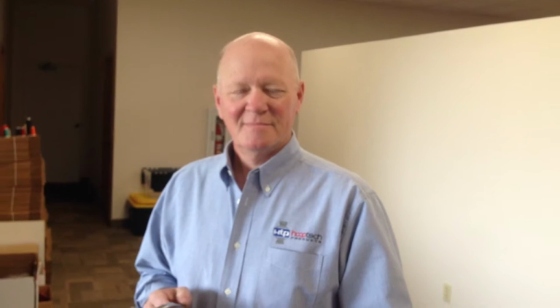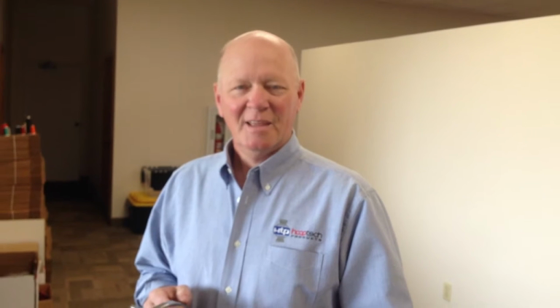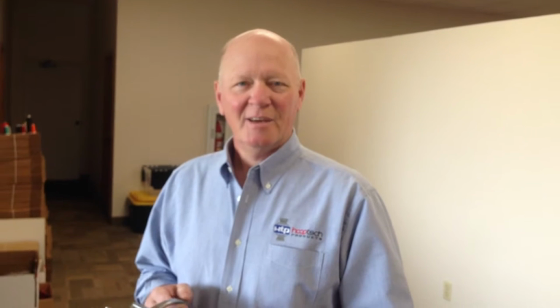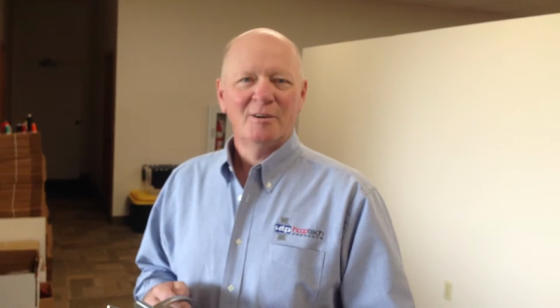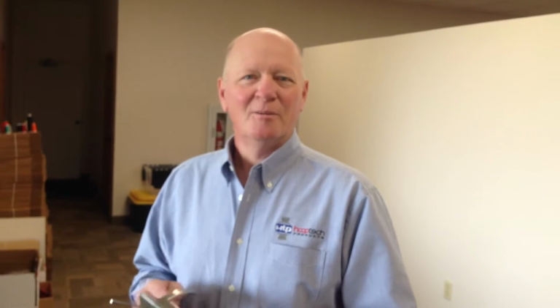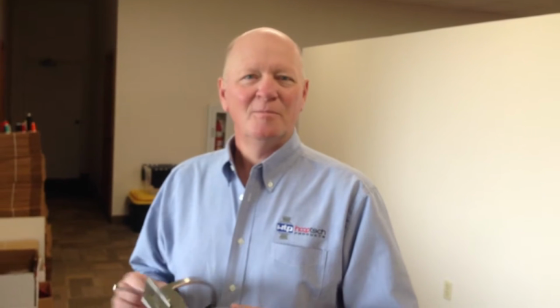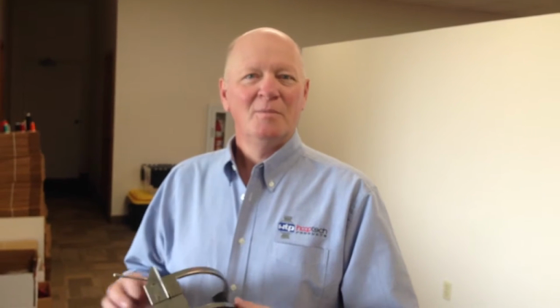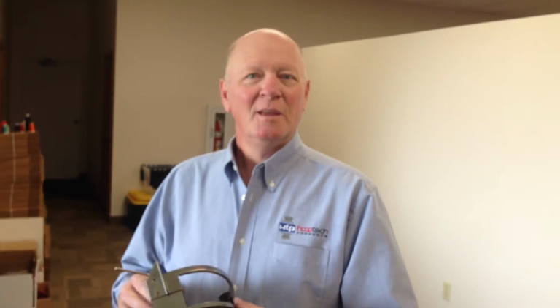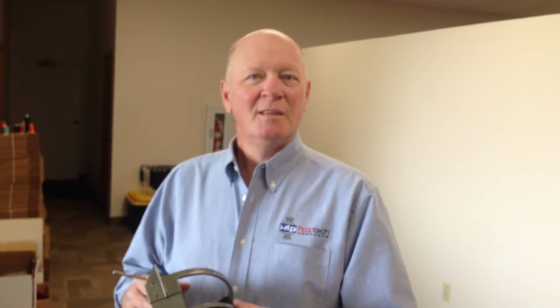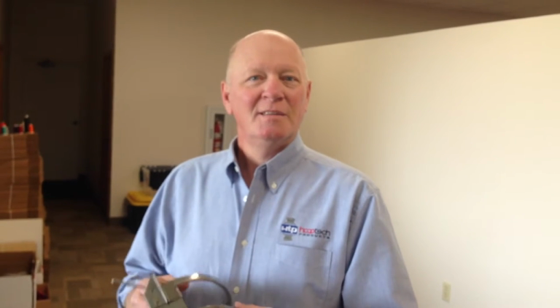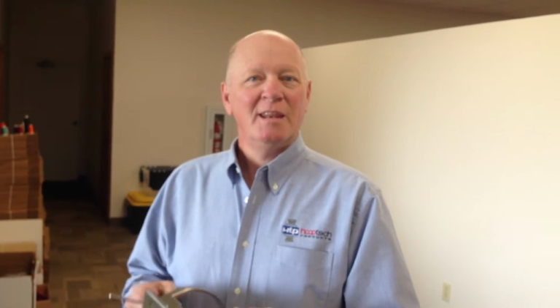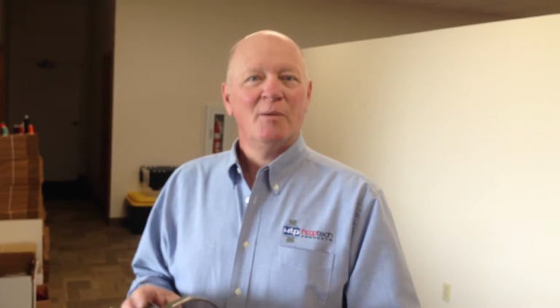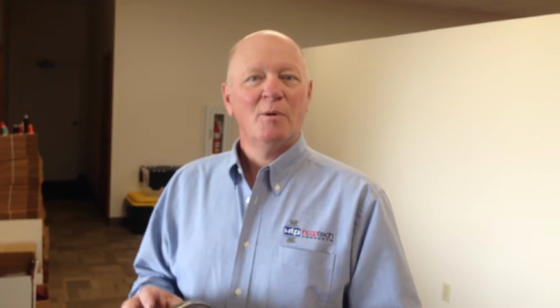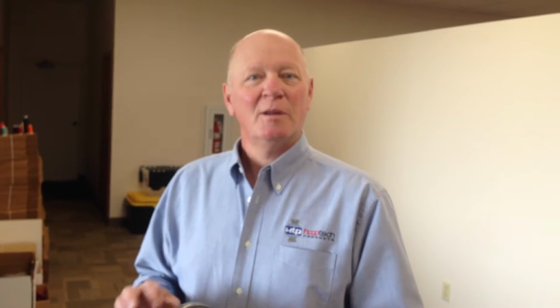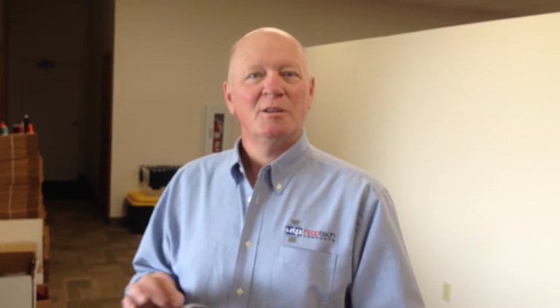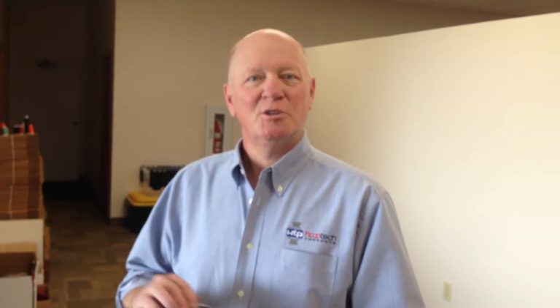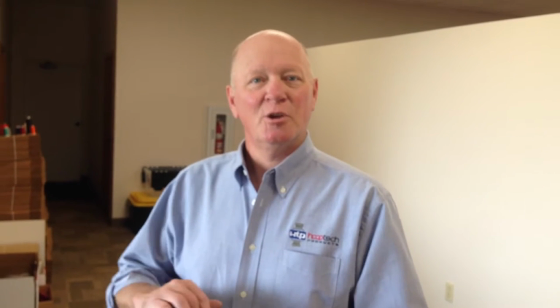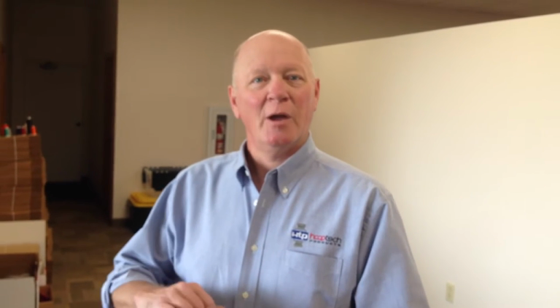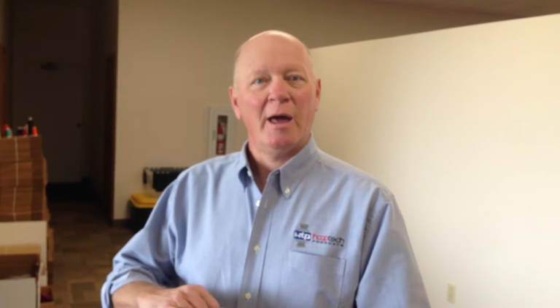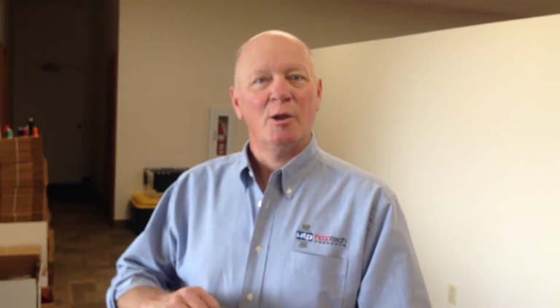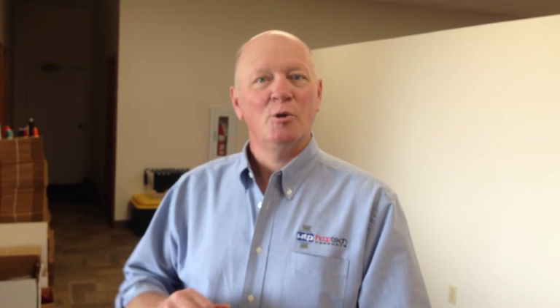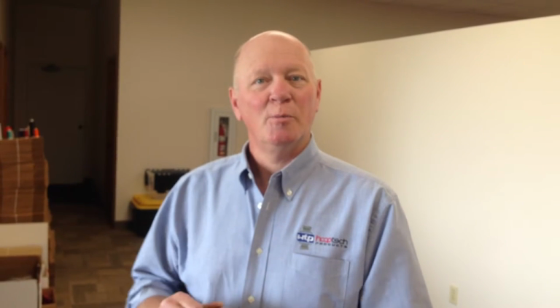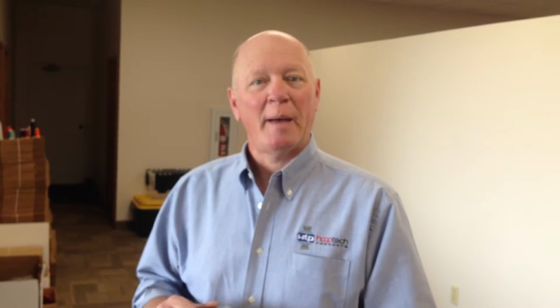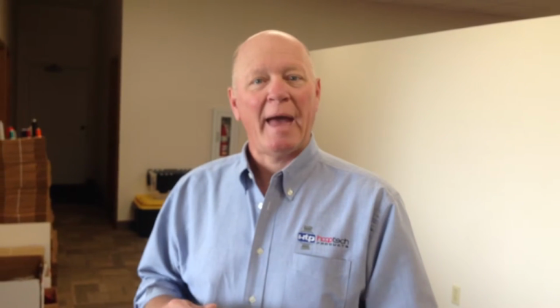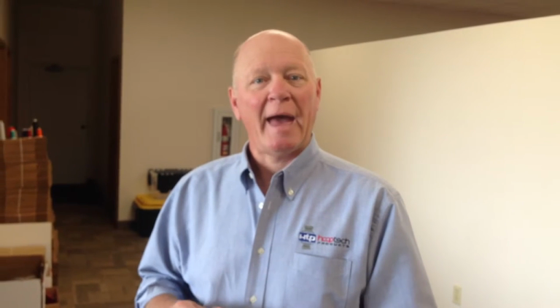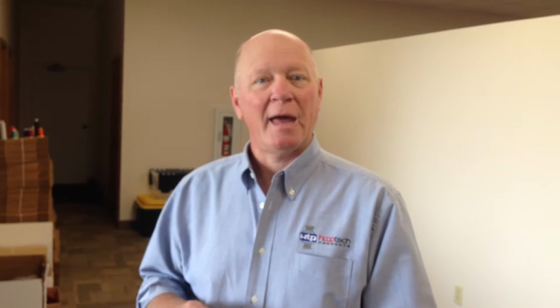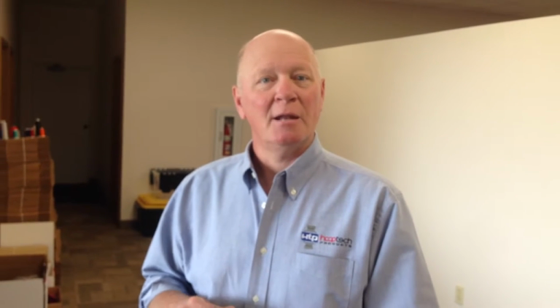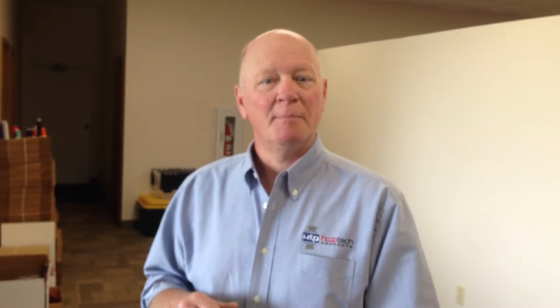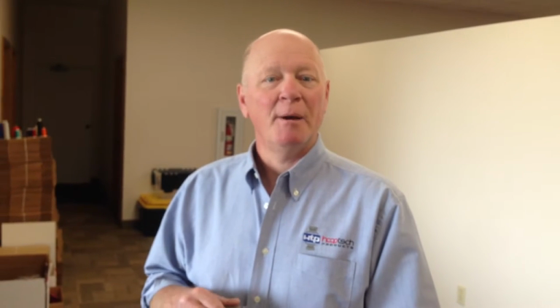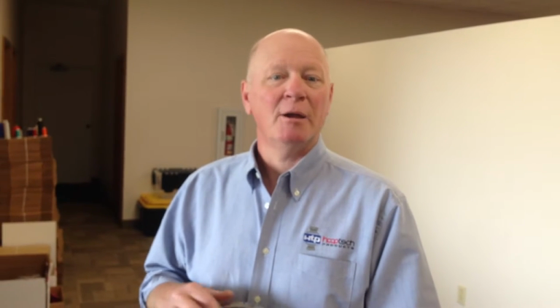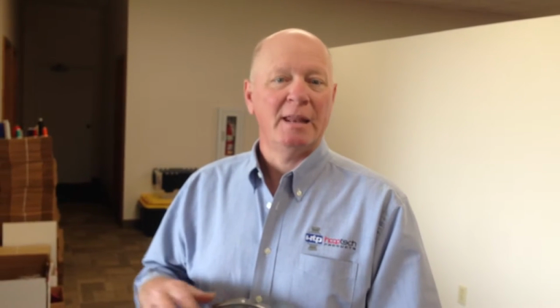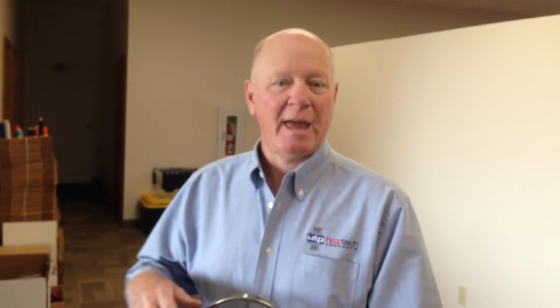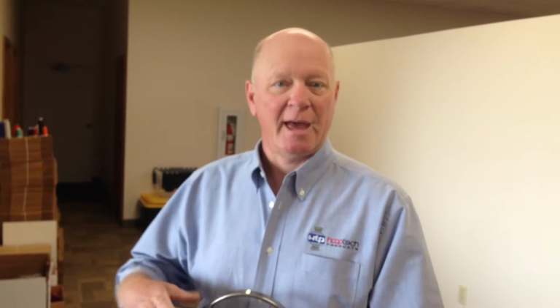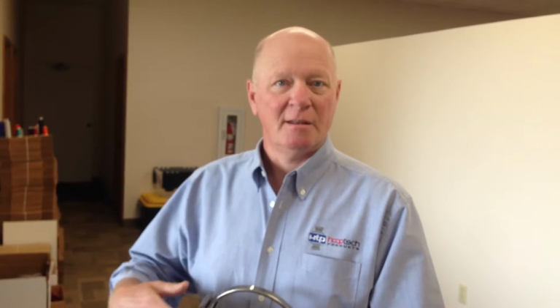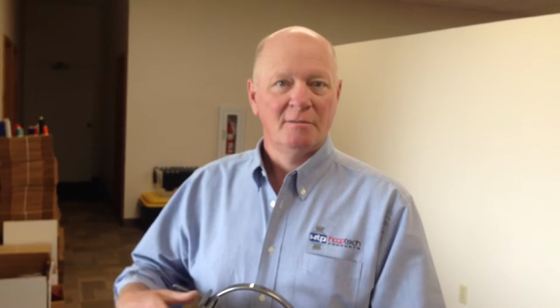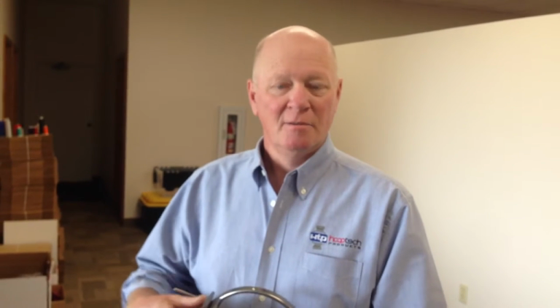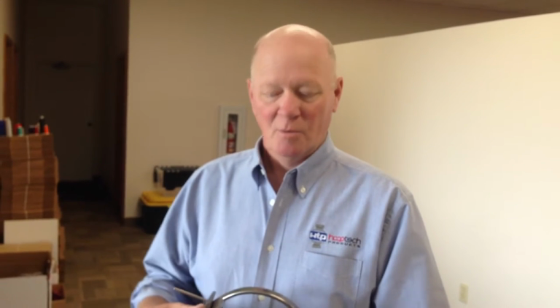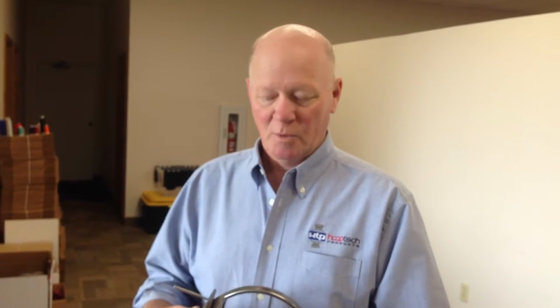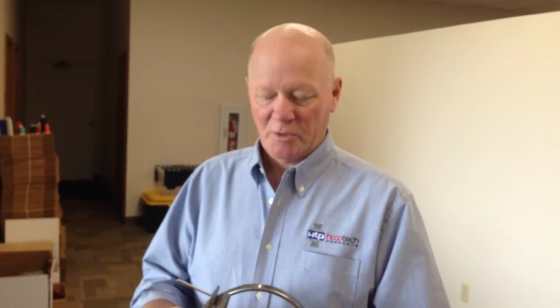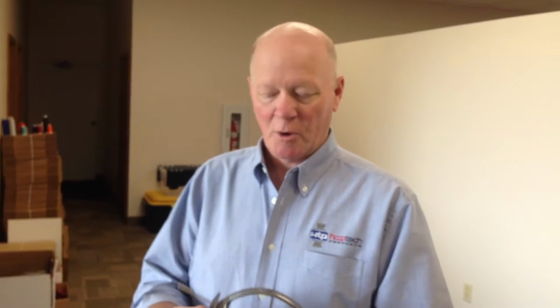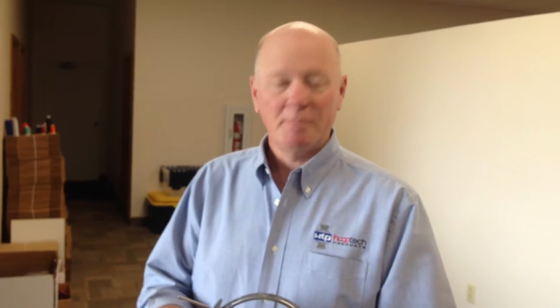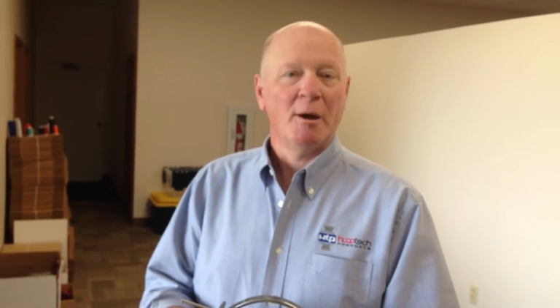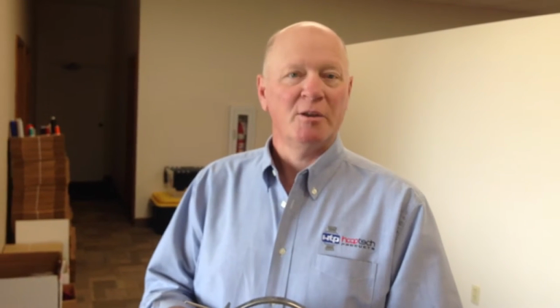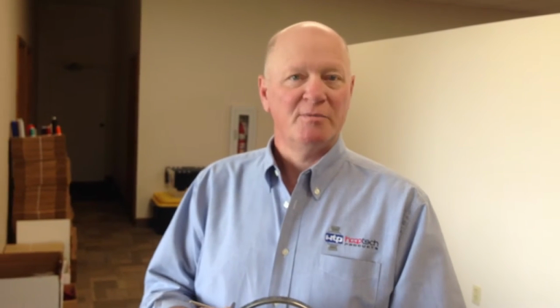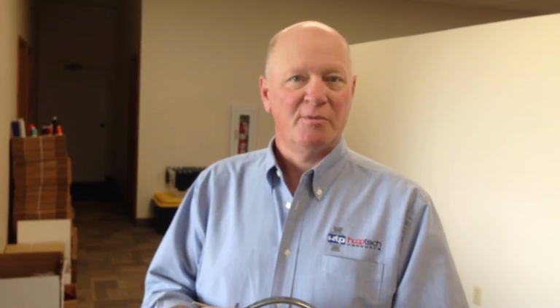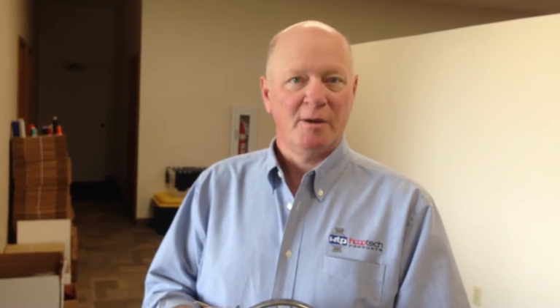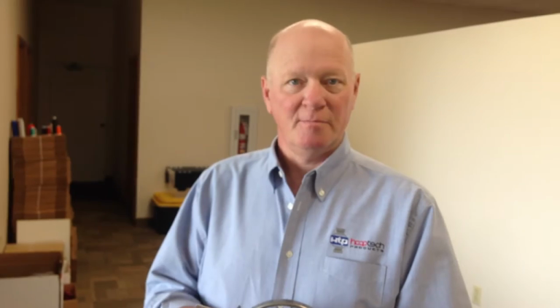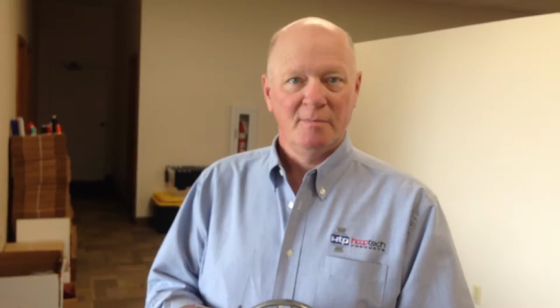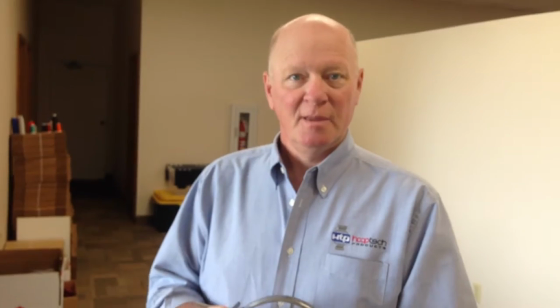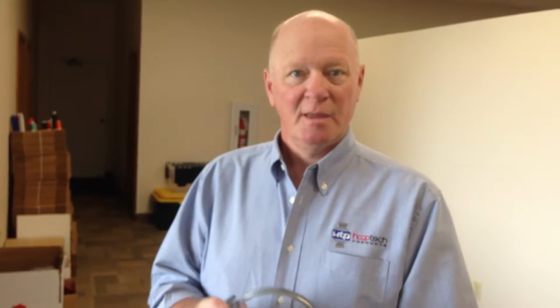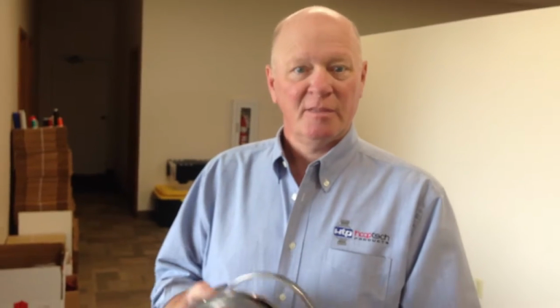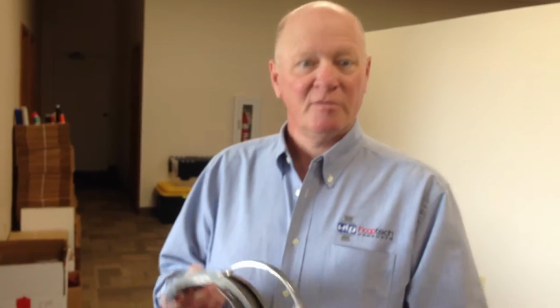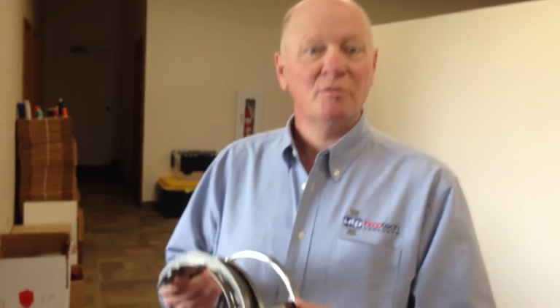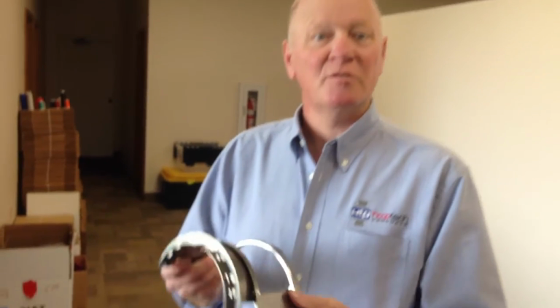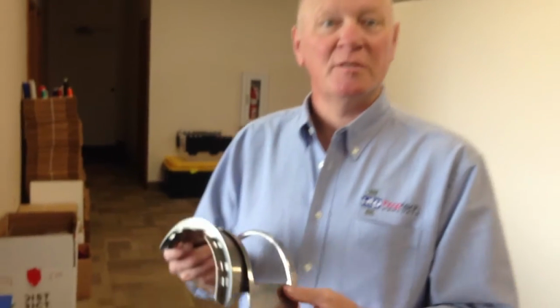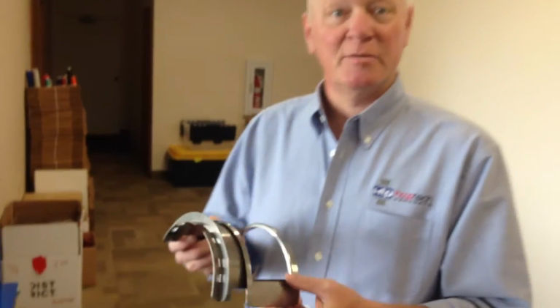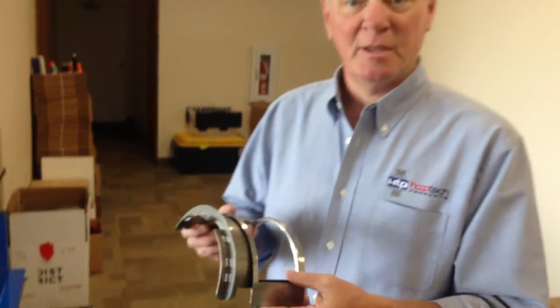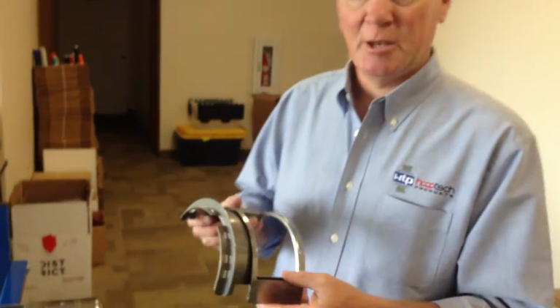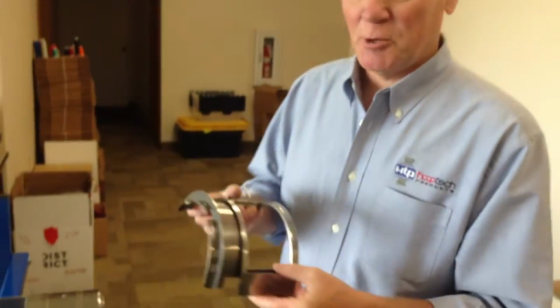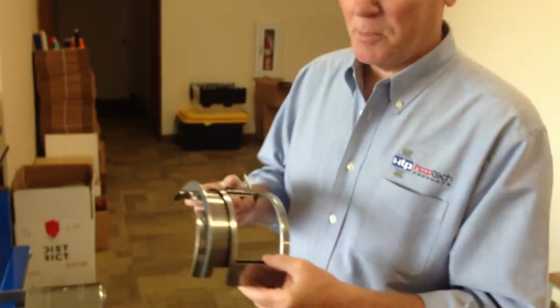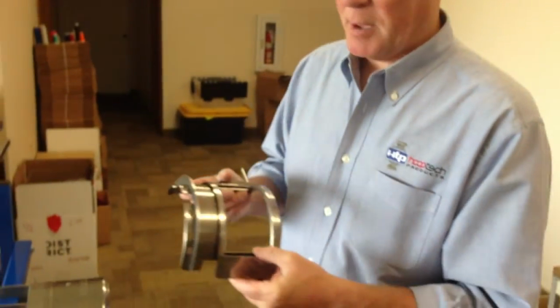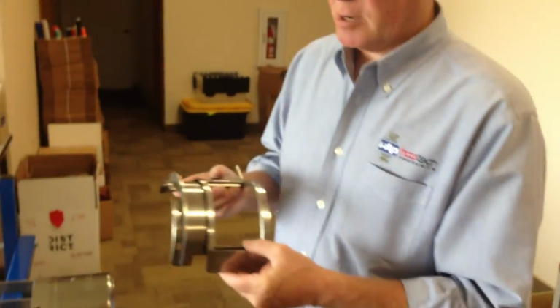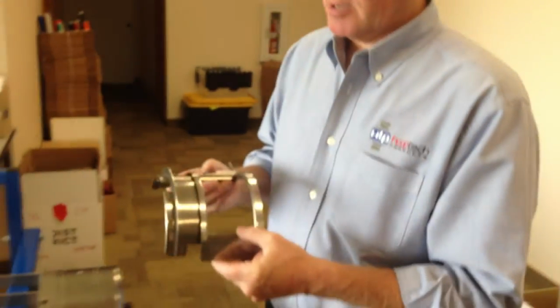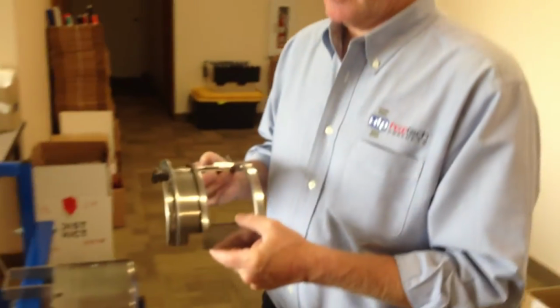Hello, today we're going to show you how to hoop a hat, a bucket hat, with our bucket frame, exclusively to do buckets.